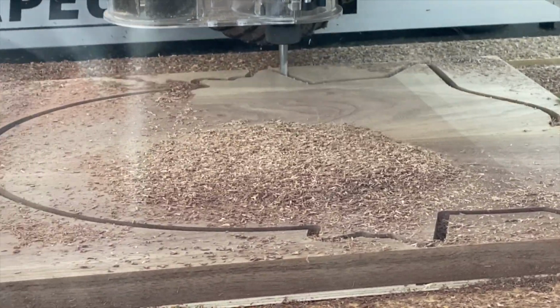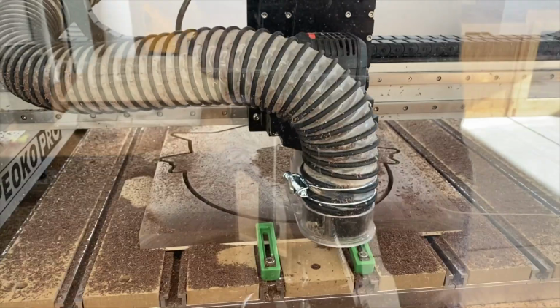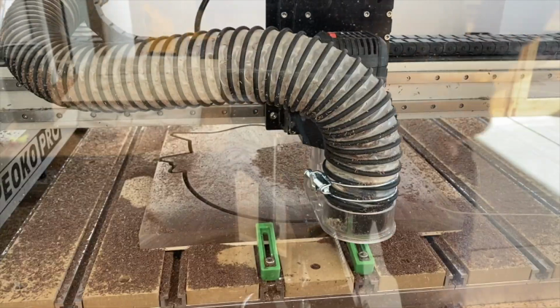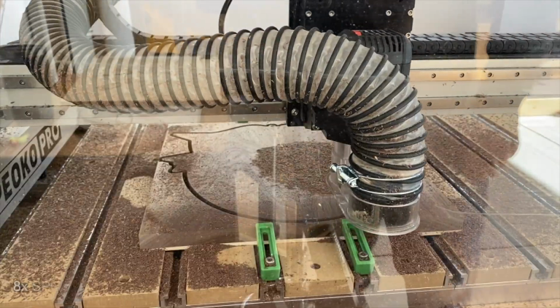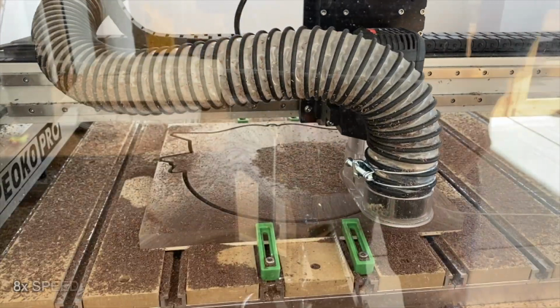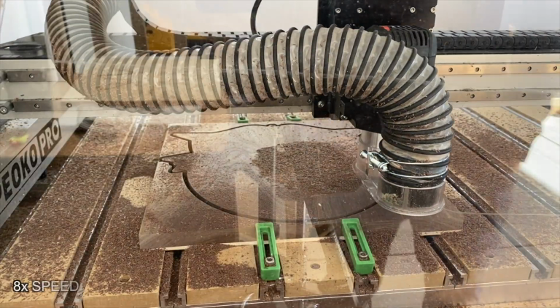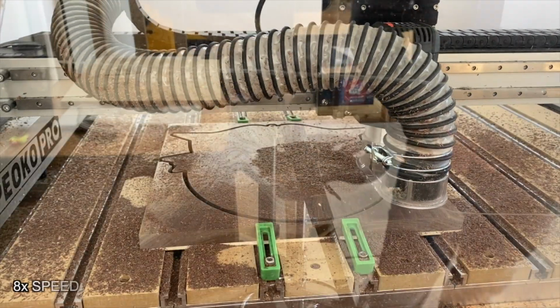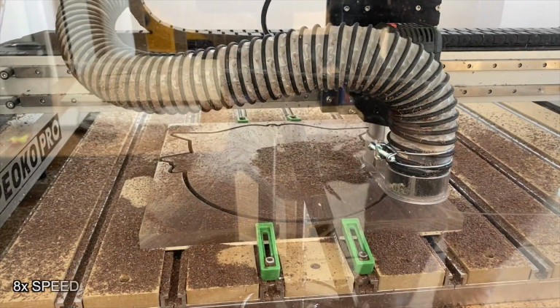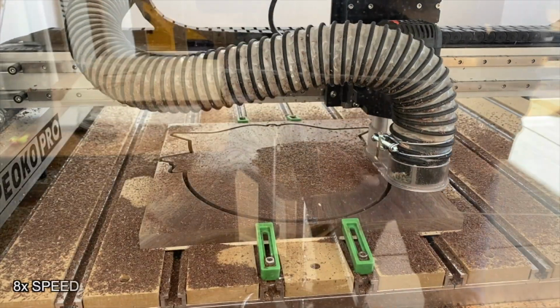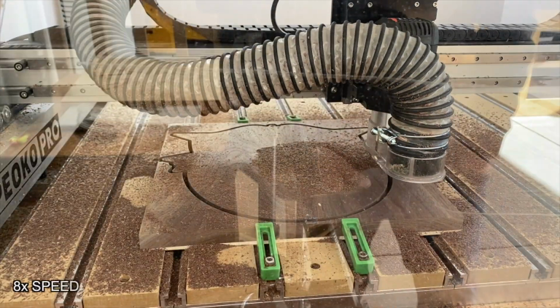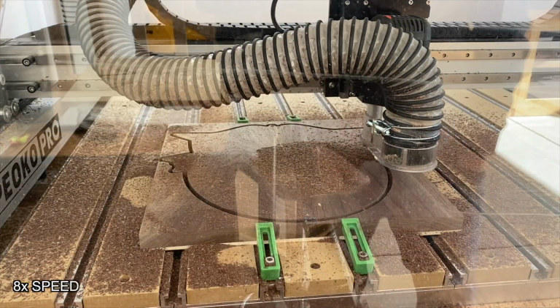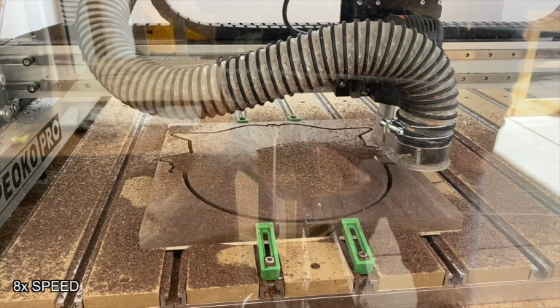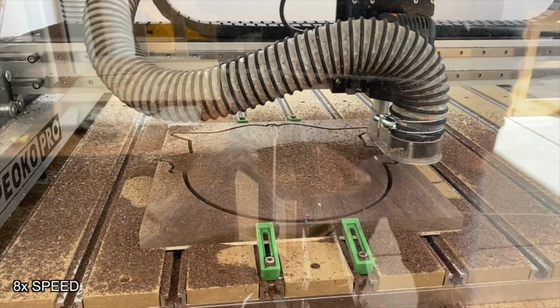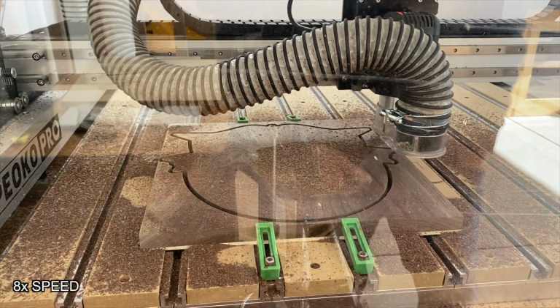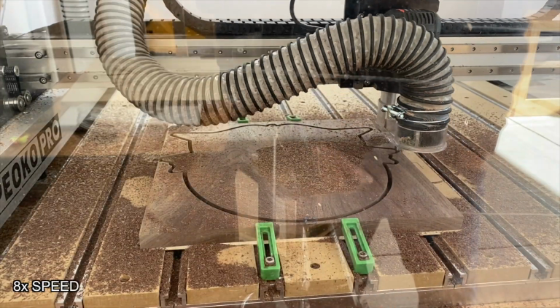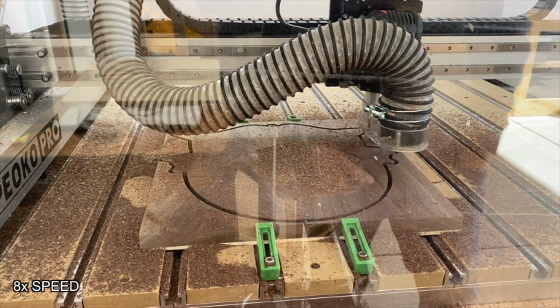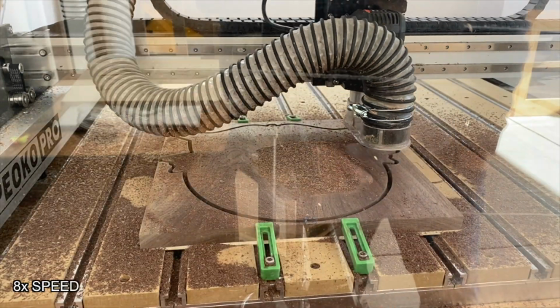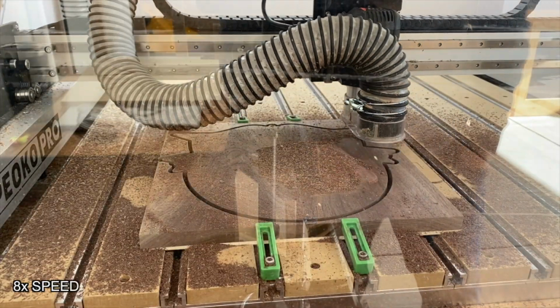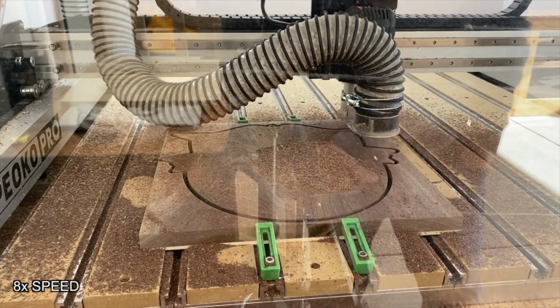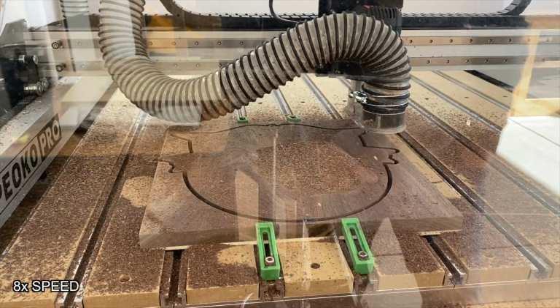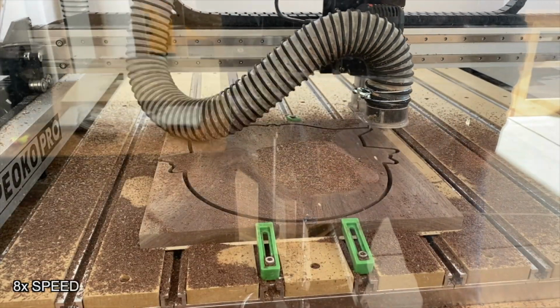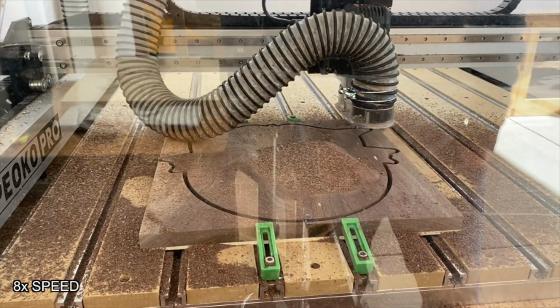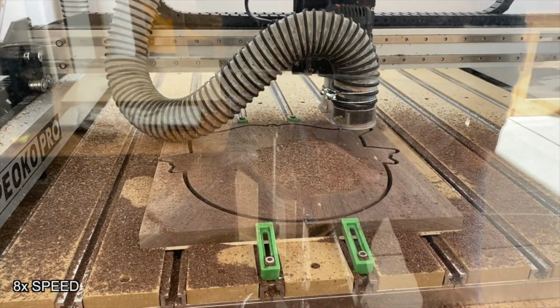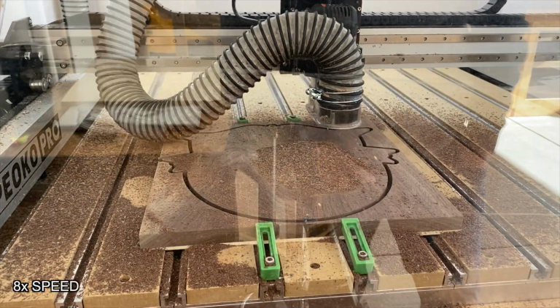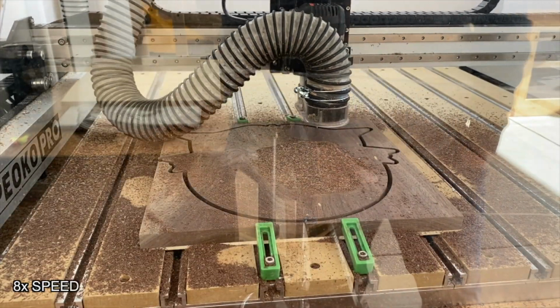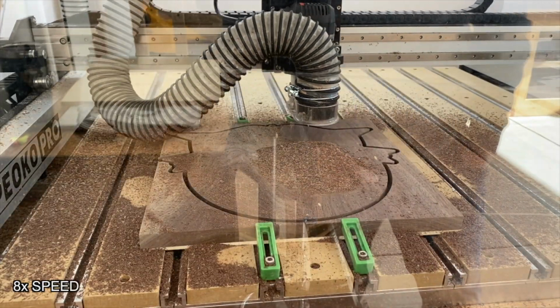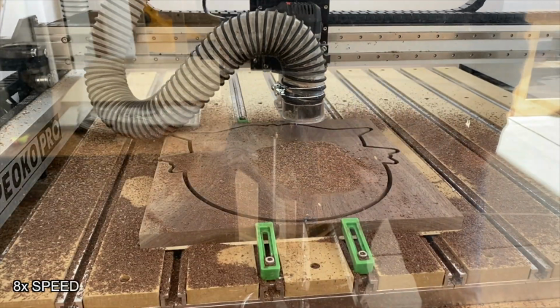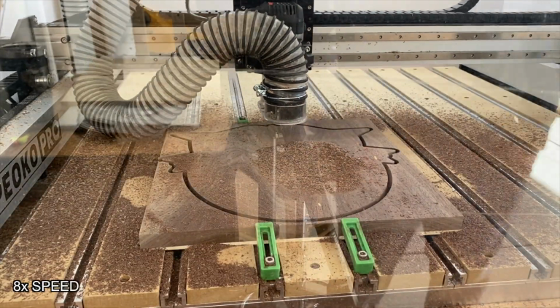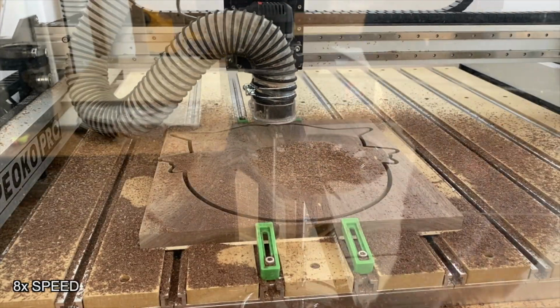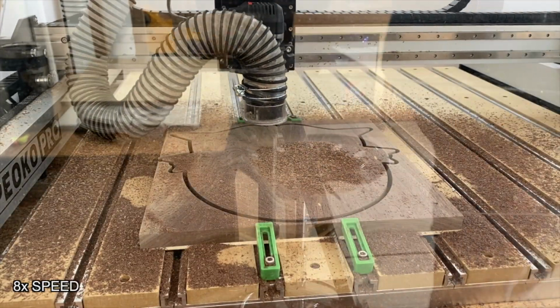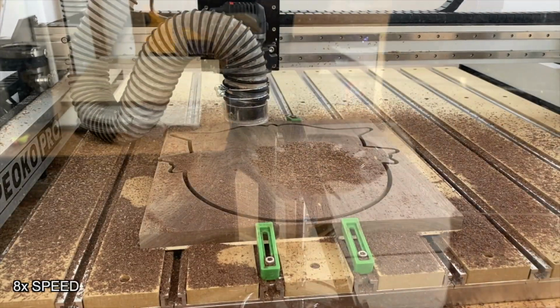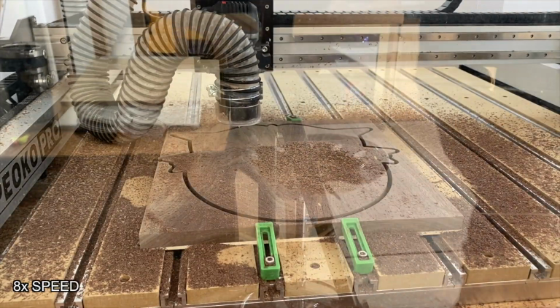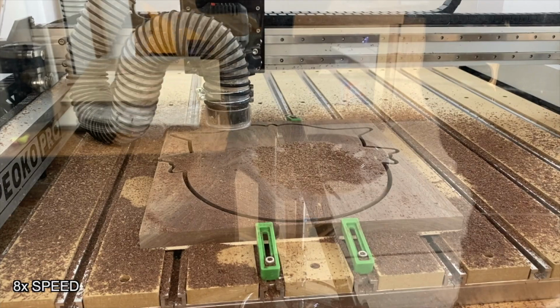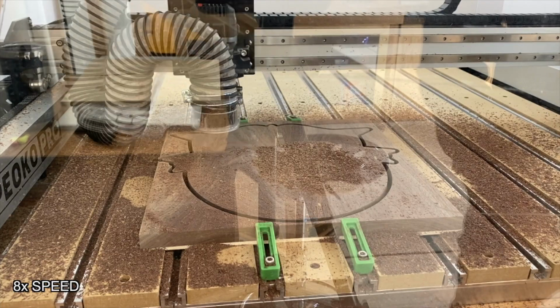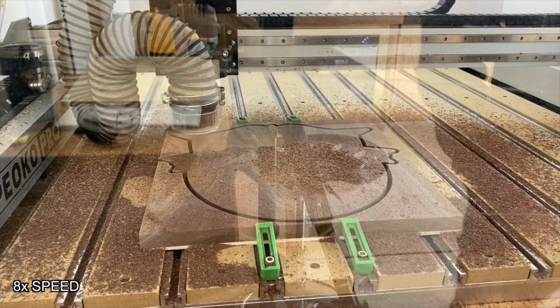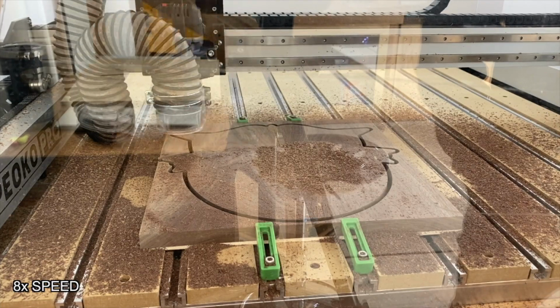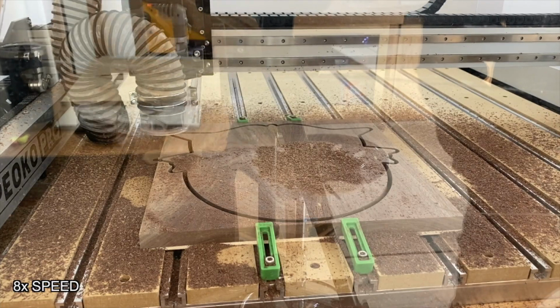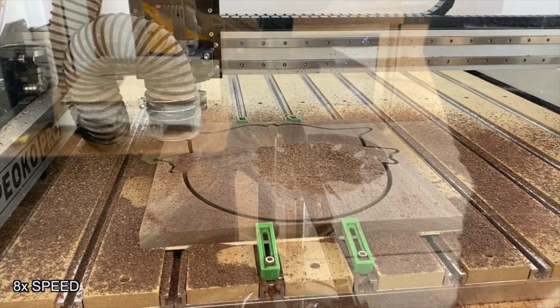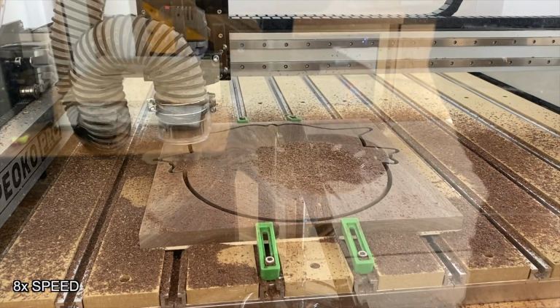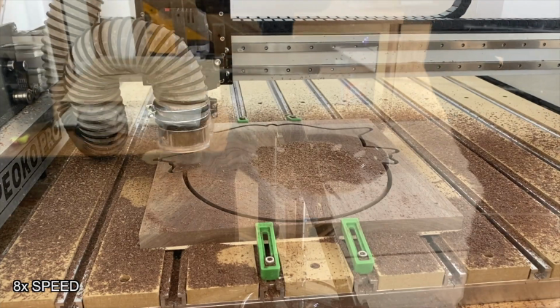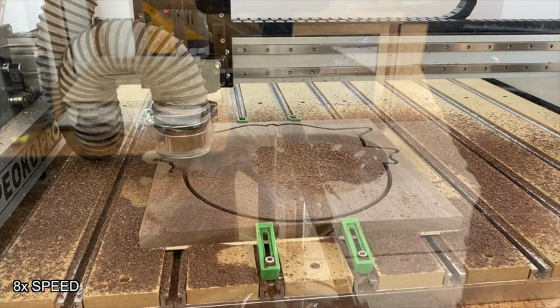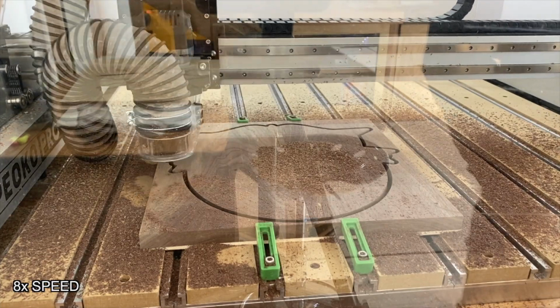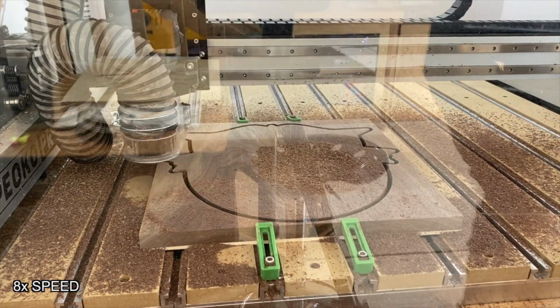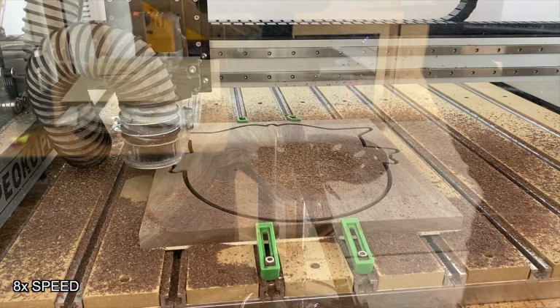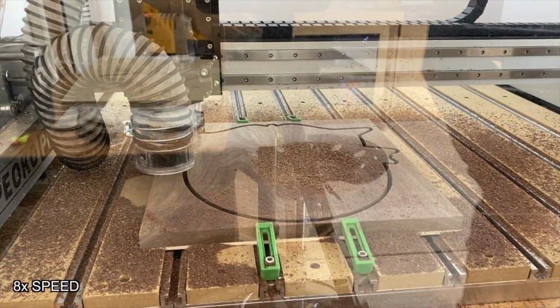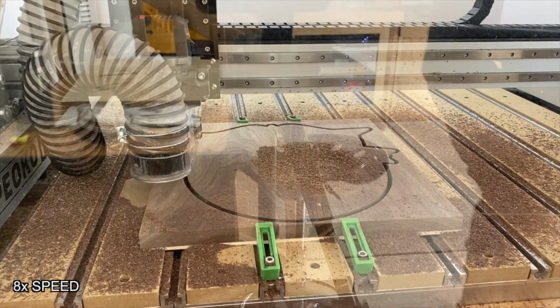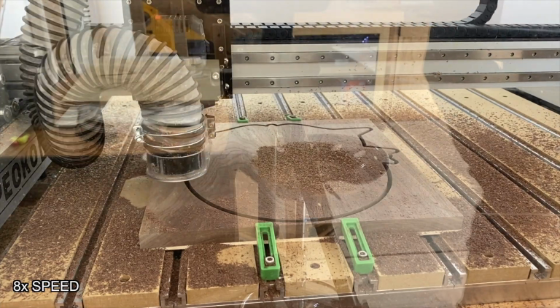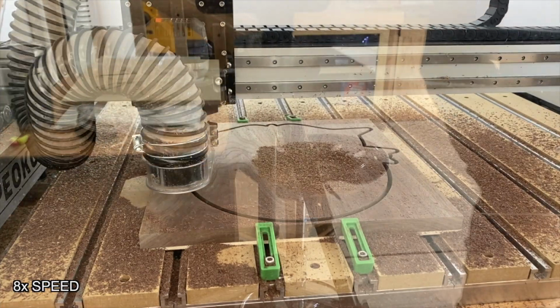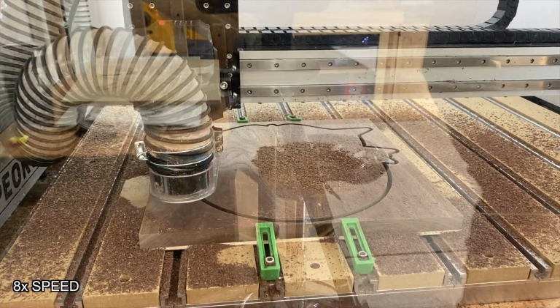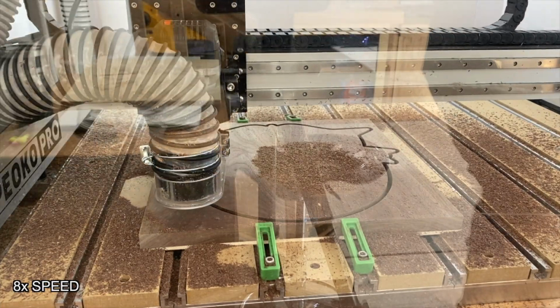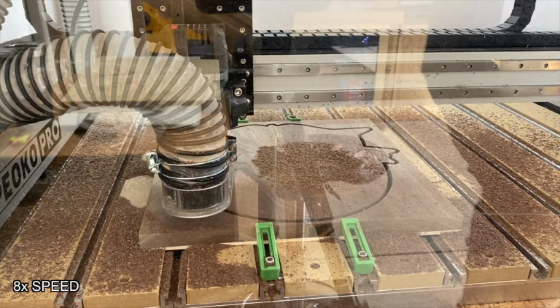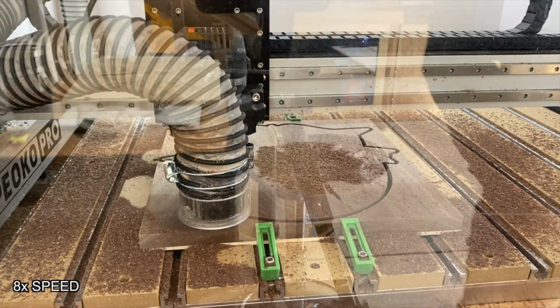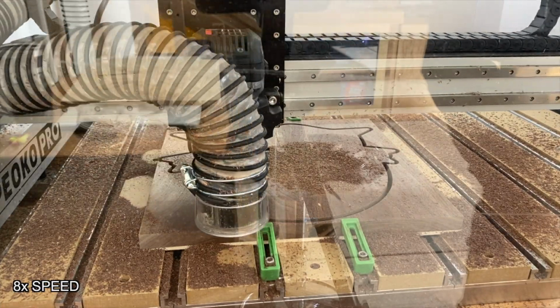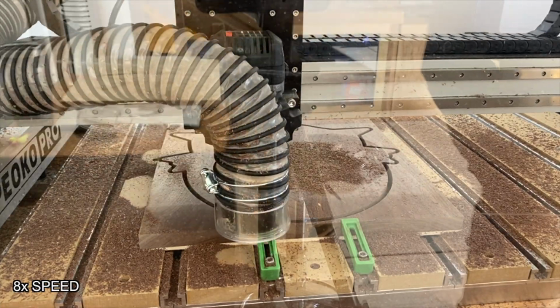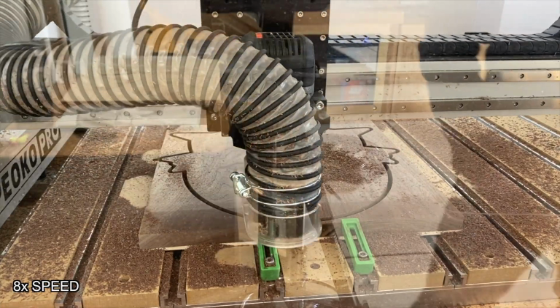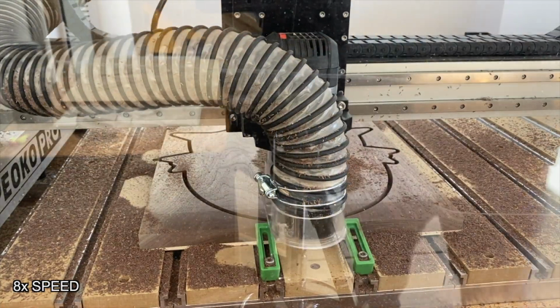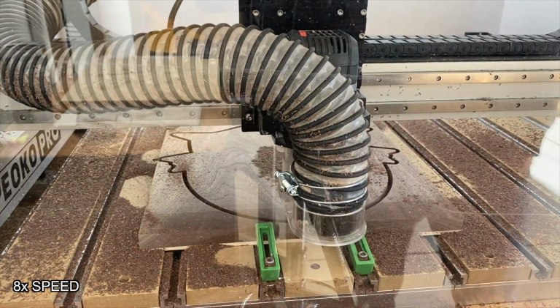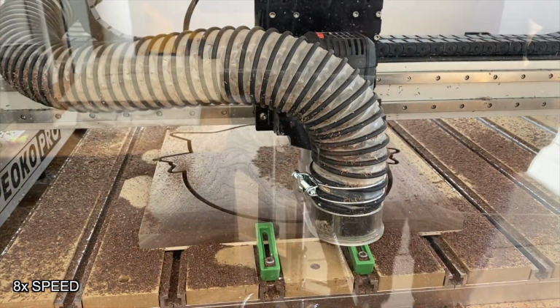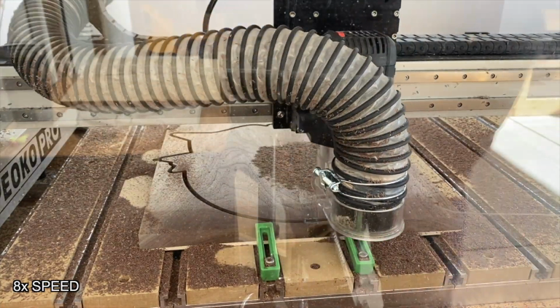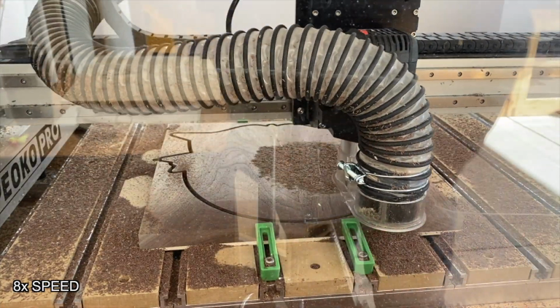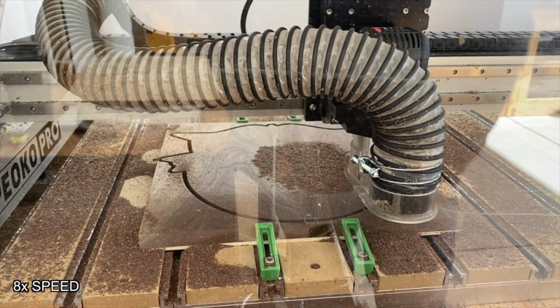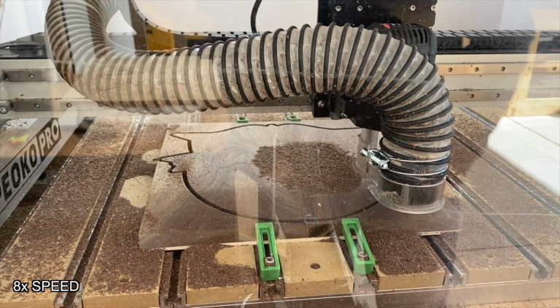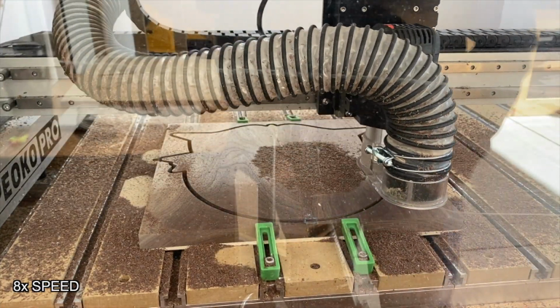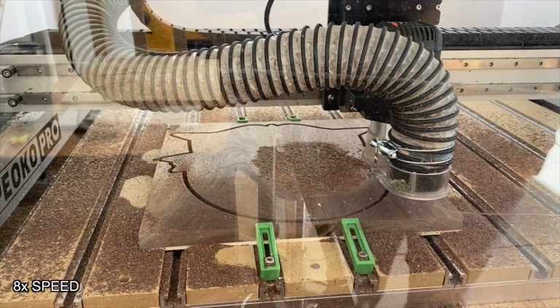This is the mess you get if you take off the dust boot to try to get better filming — definitely not worth it. It was a disaster.